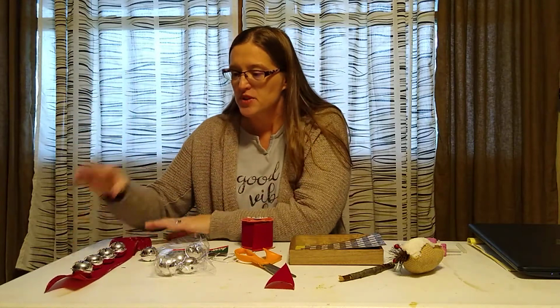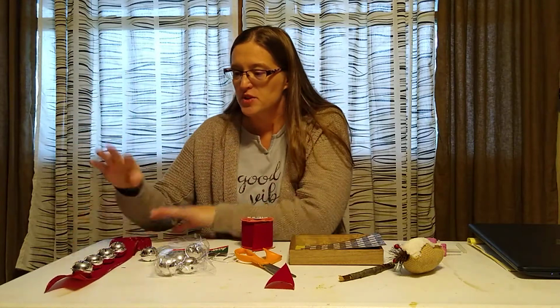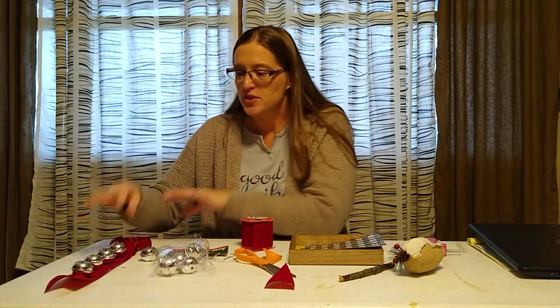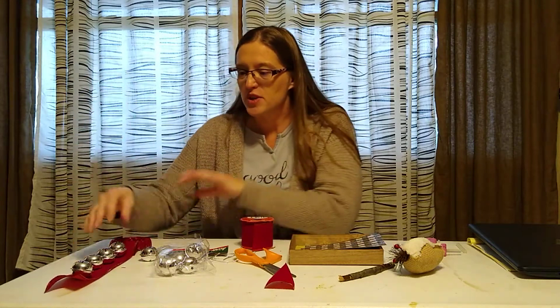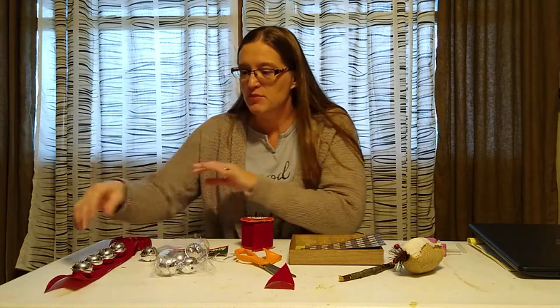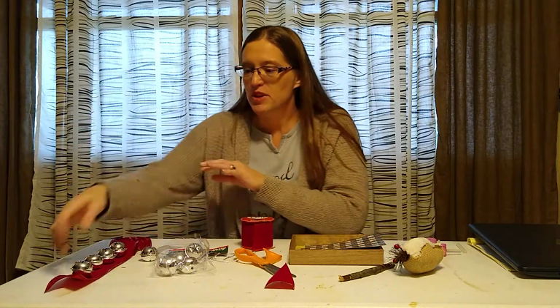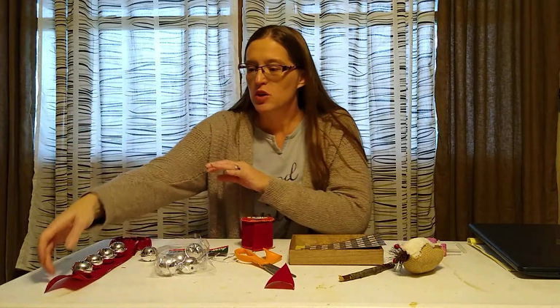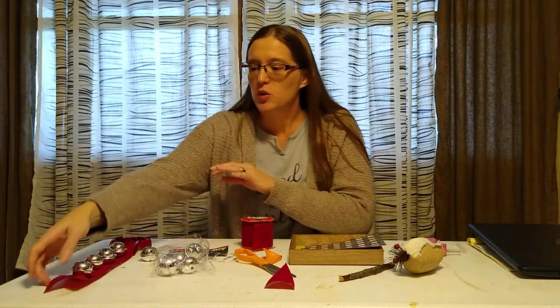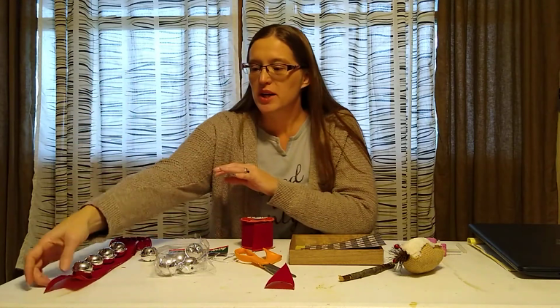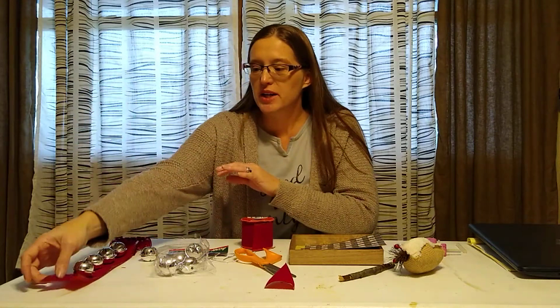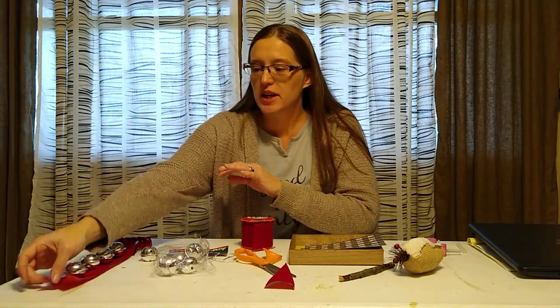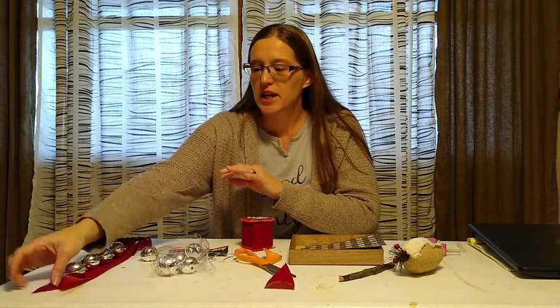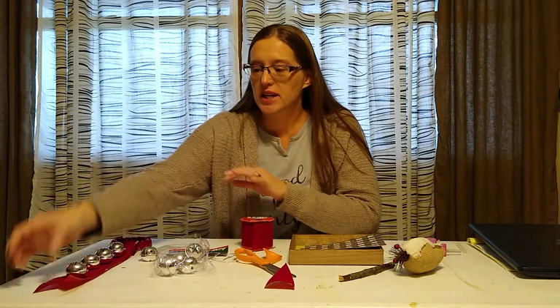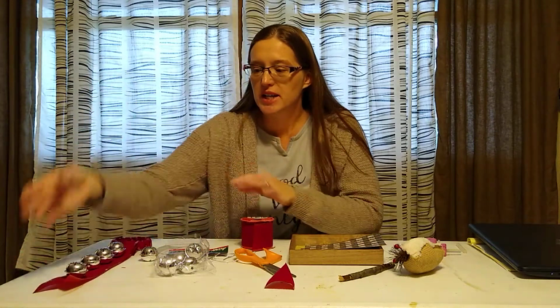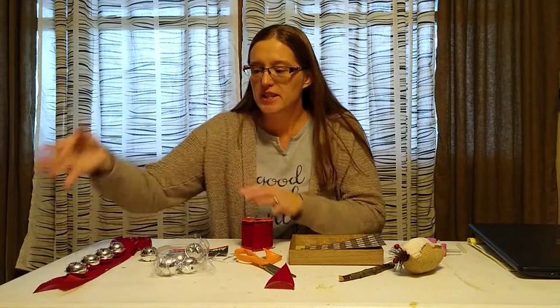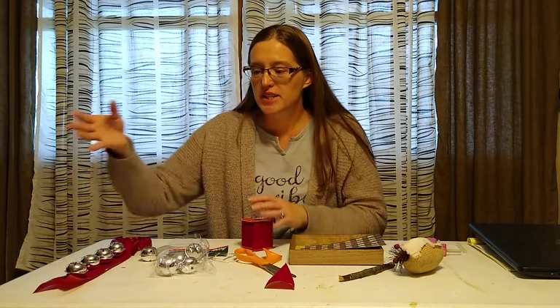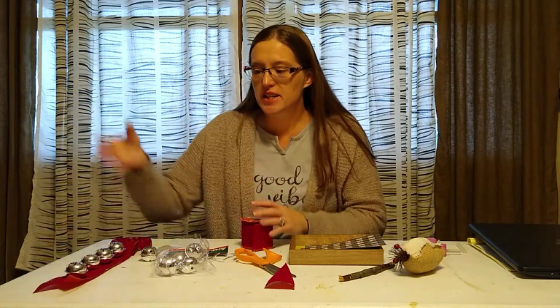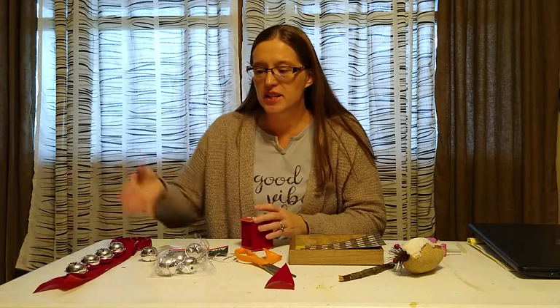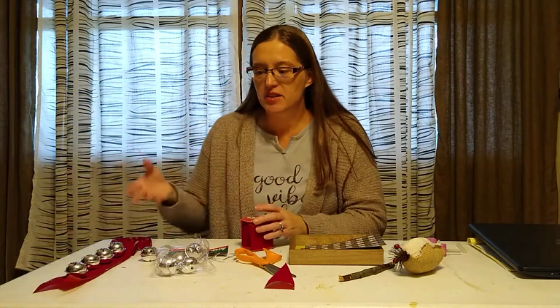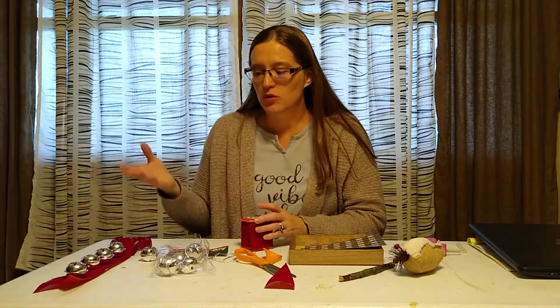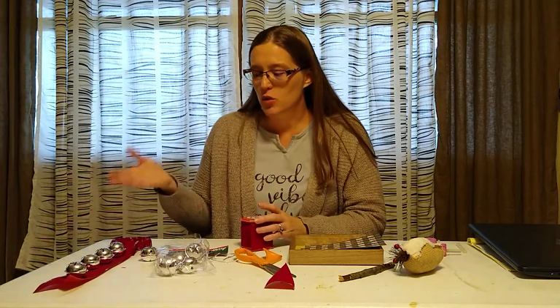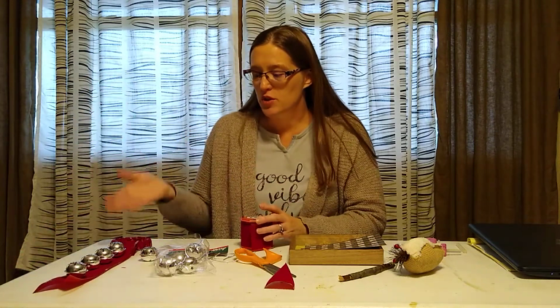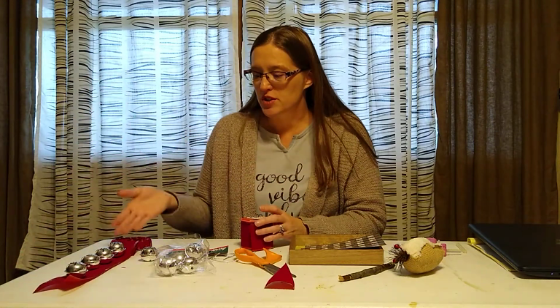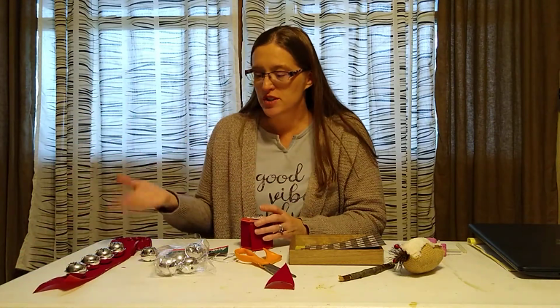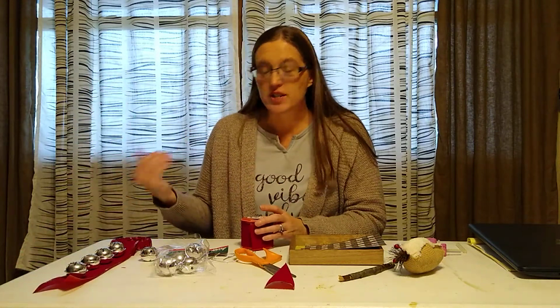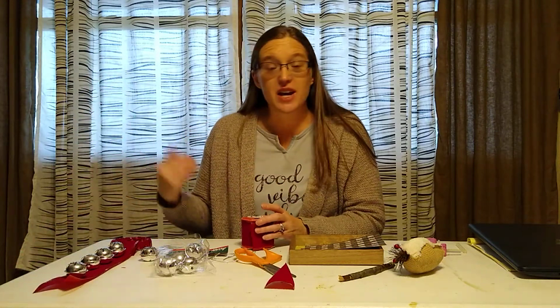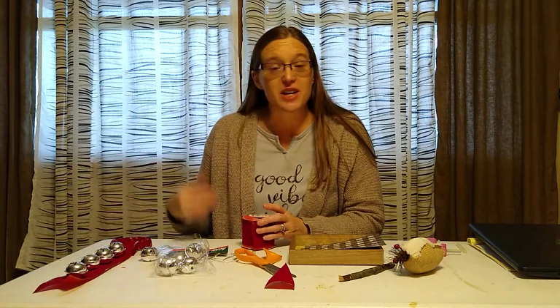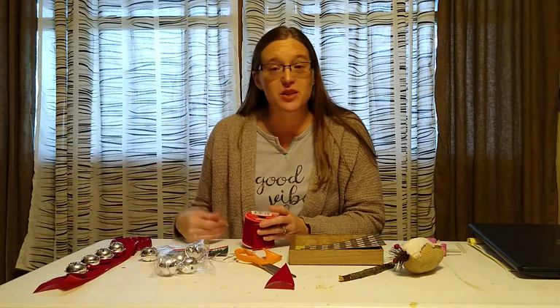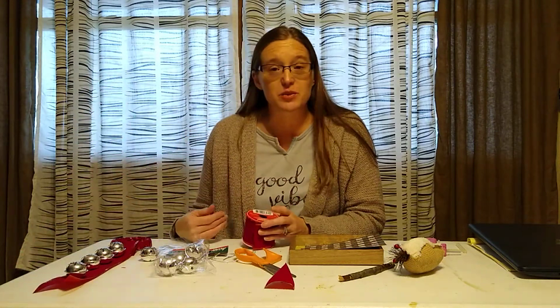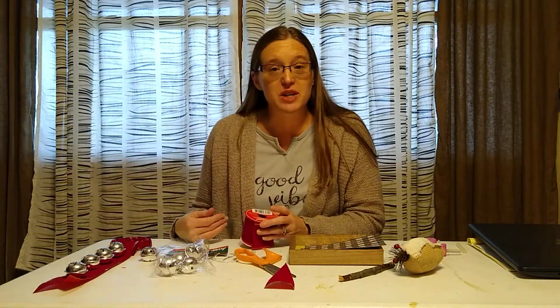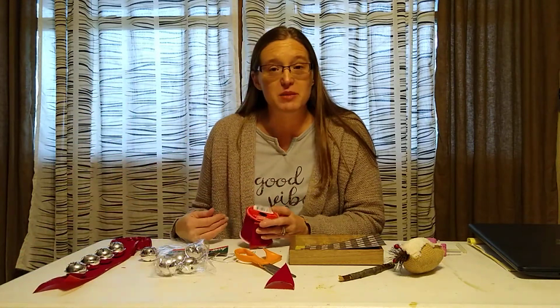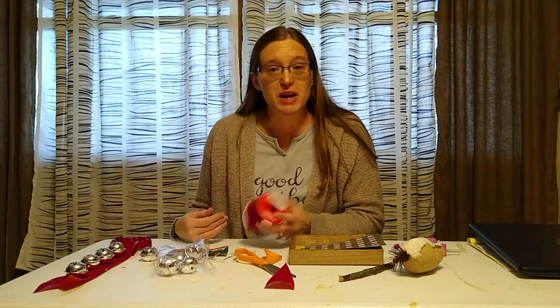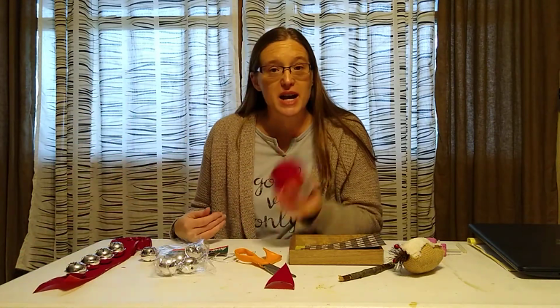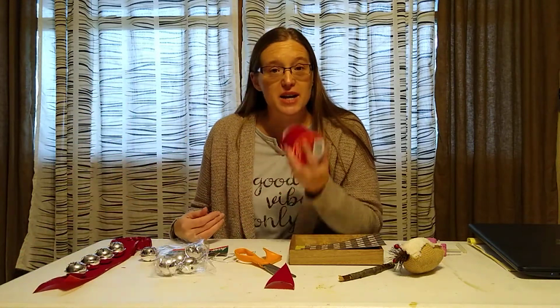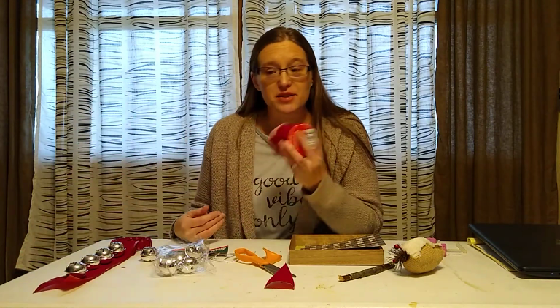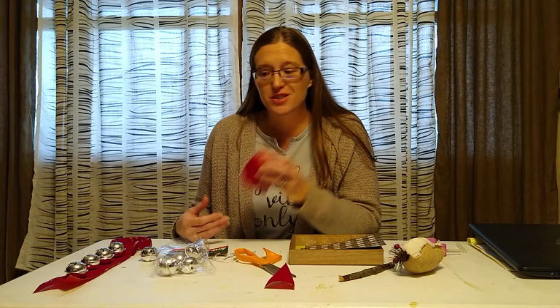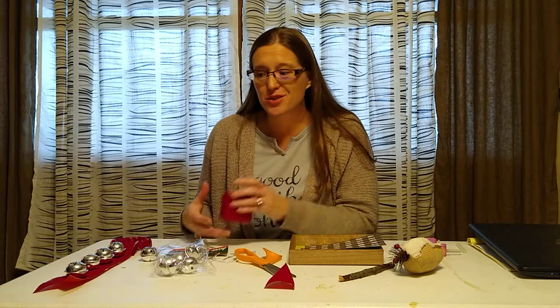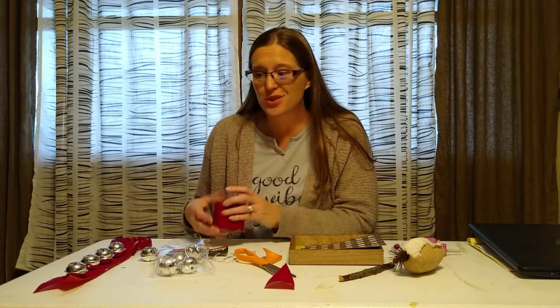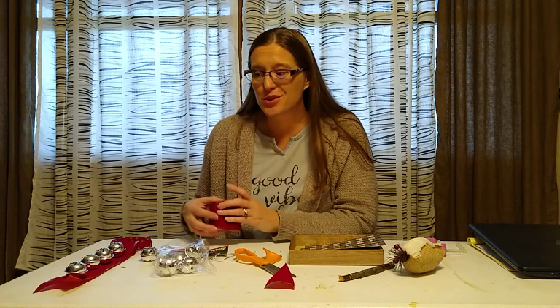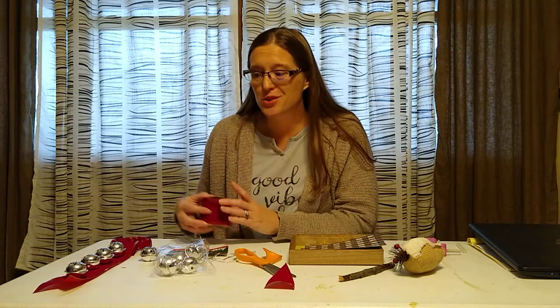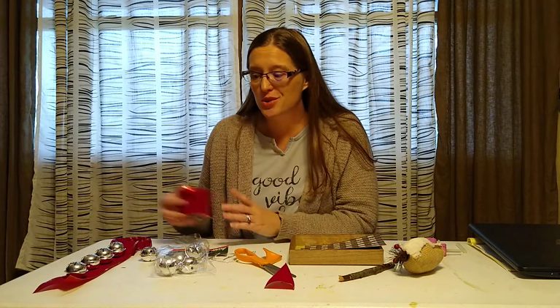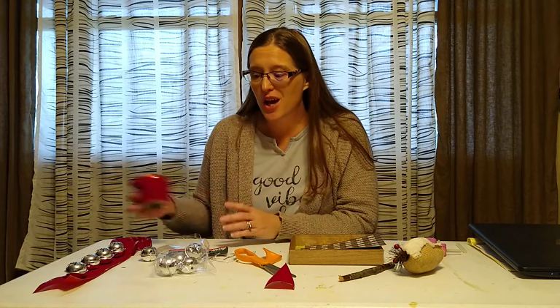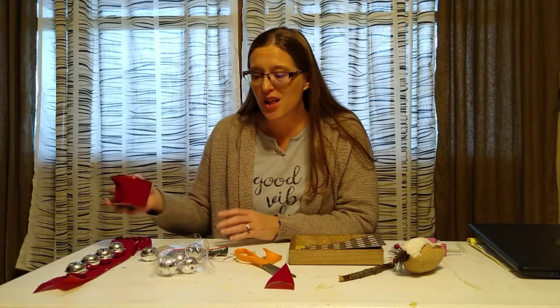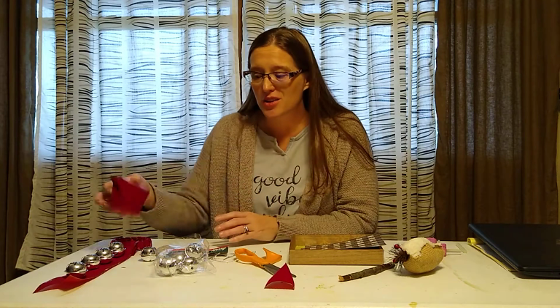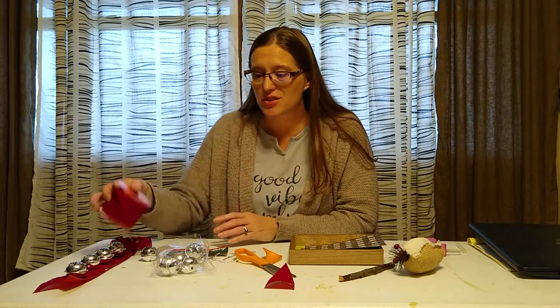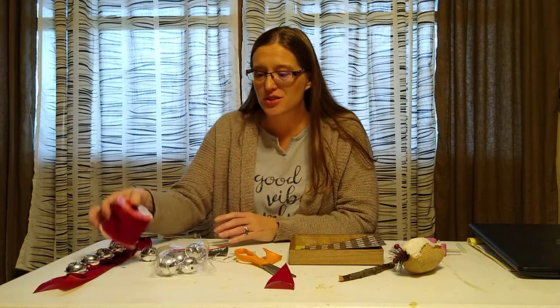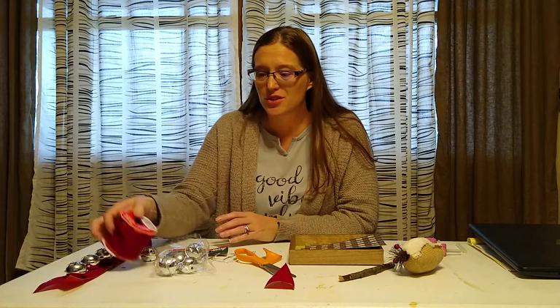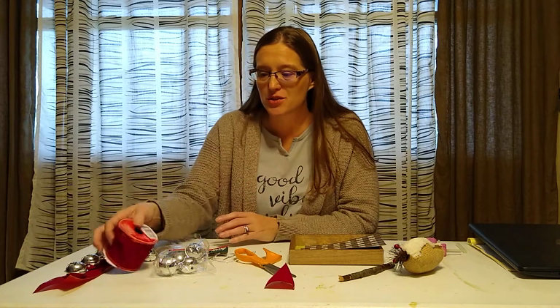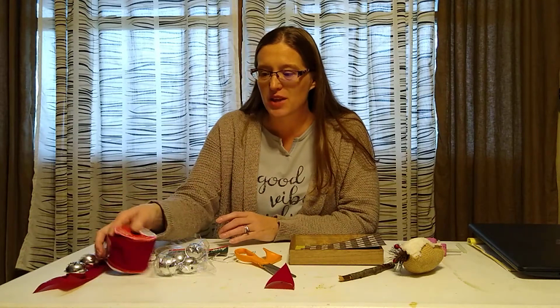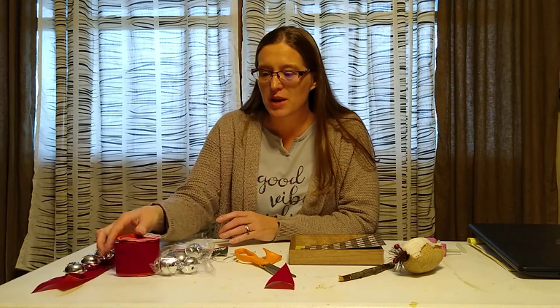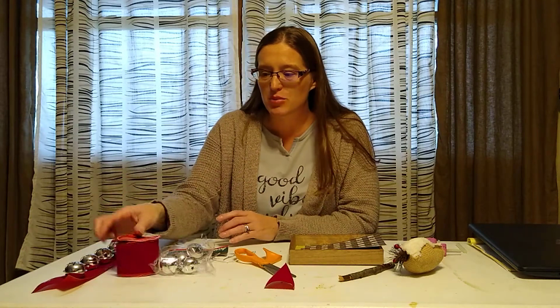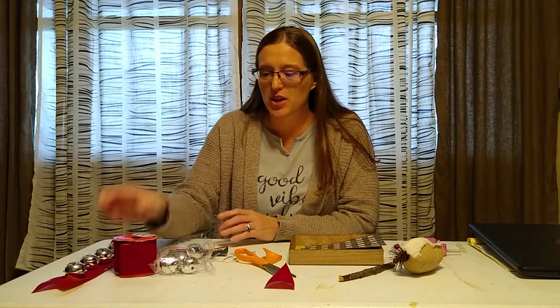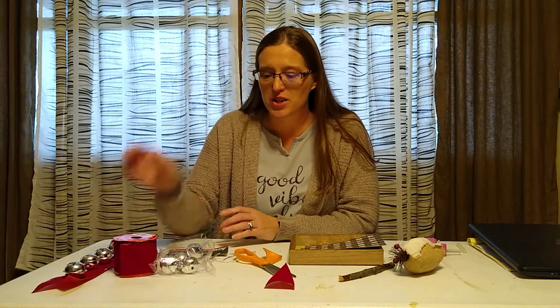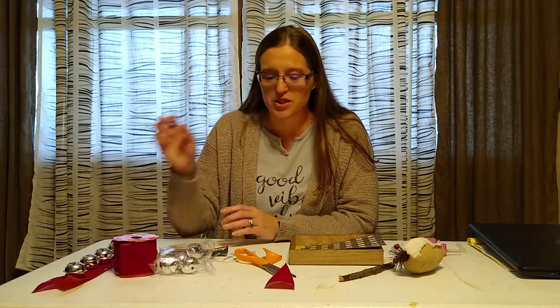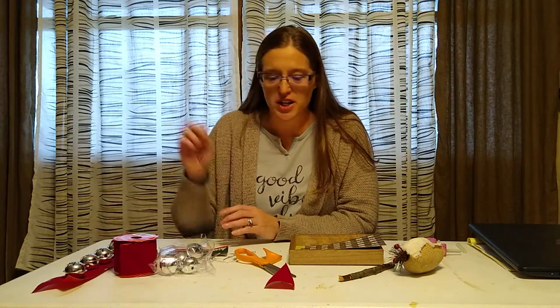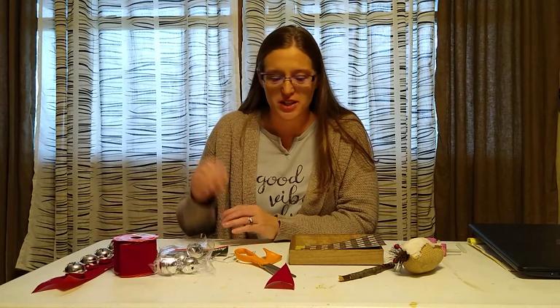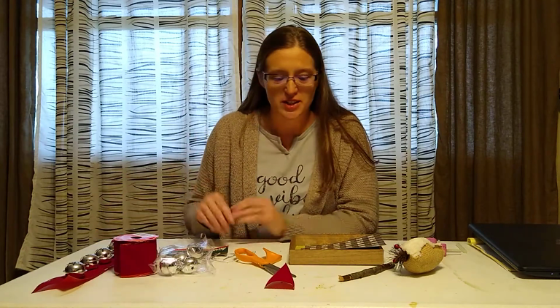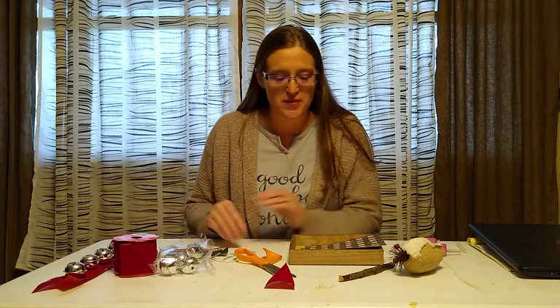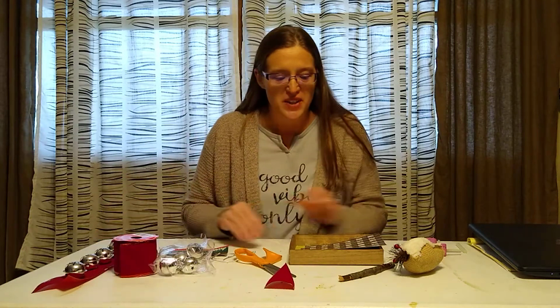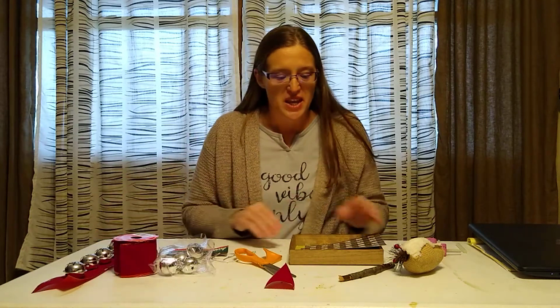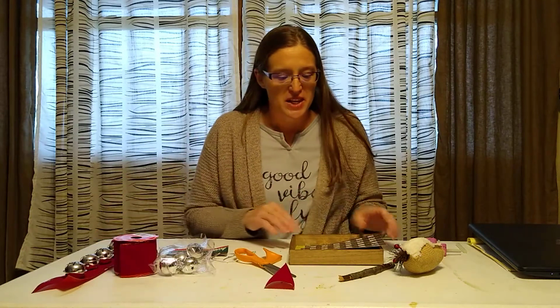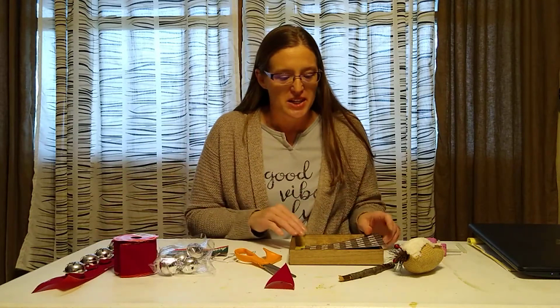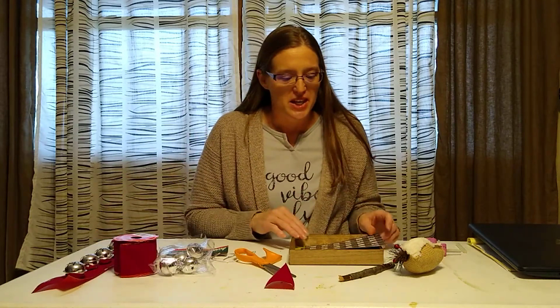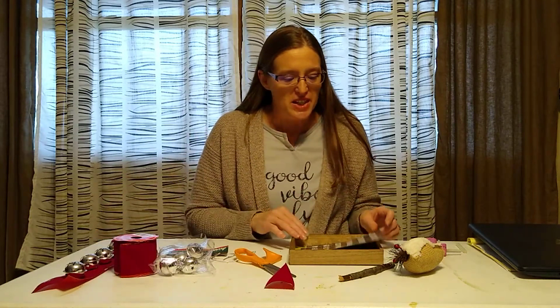Something quick and easy. And since I had the ring at my house, it's only $2 to do that project.